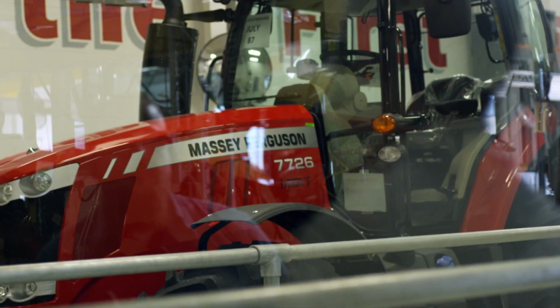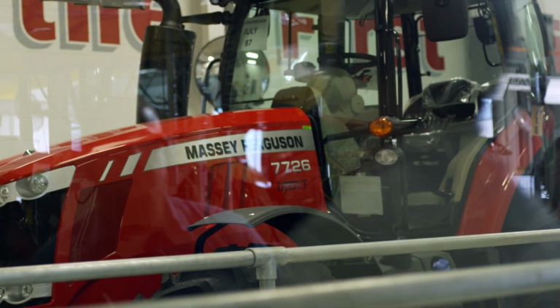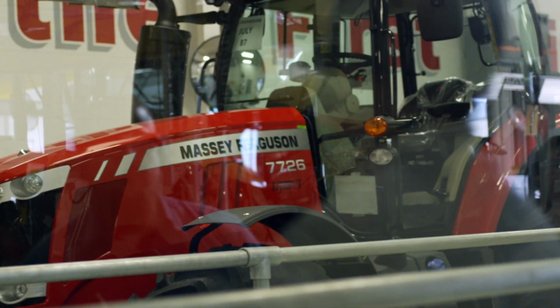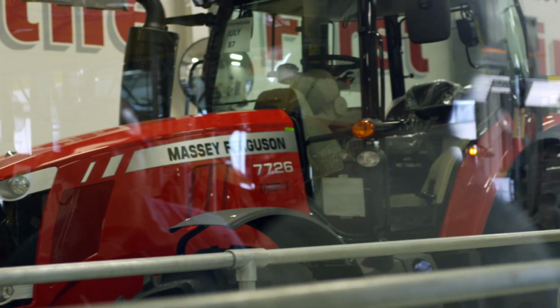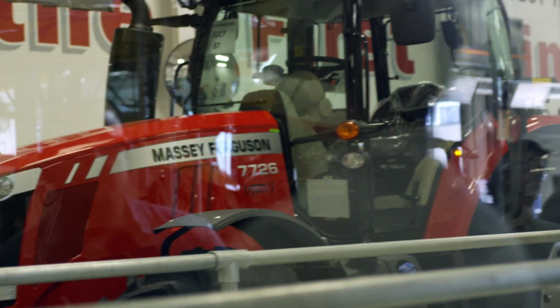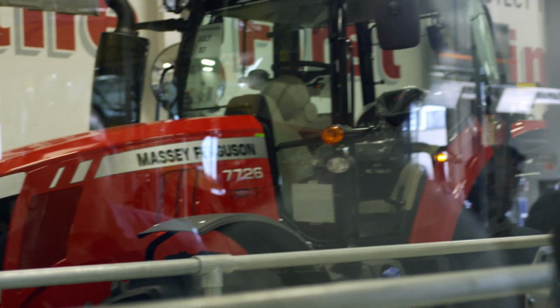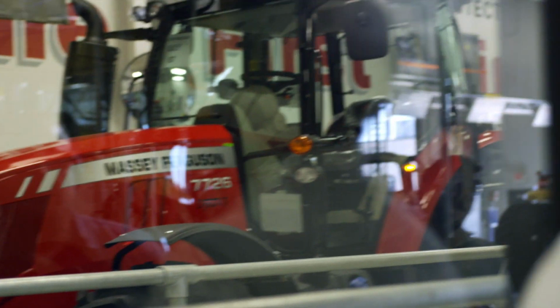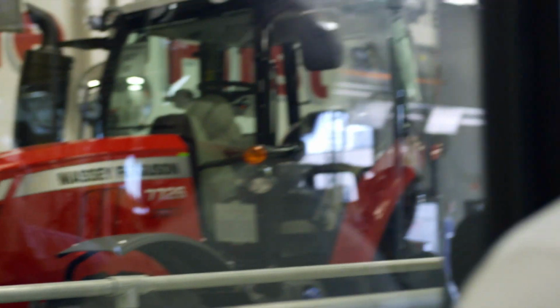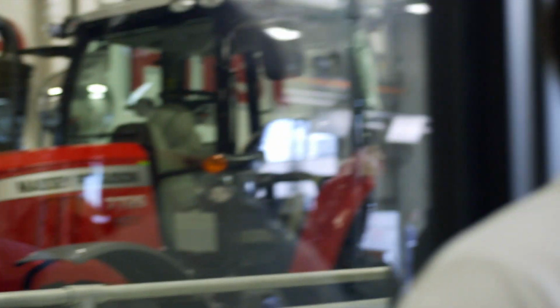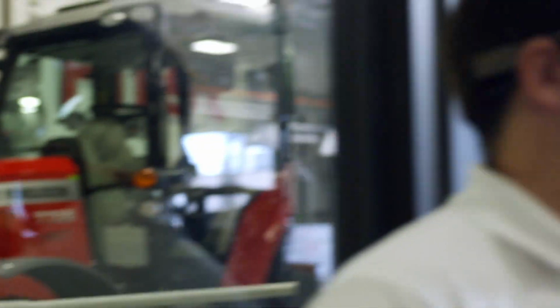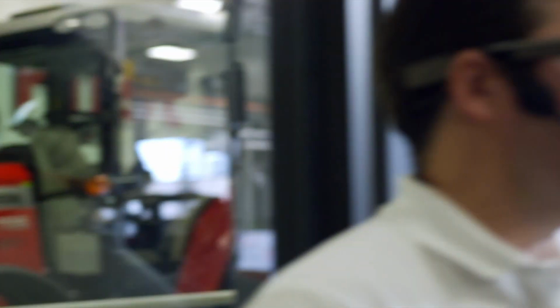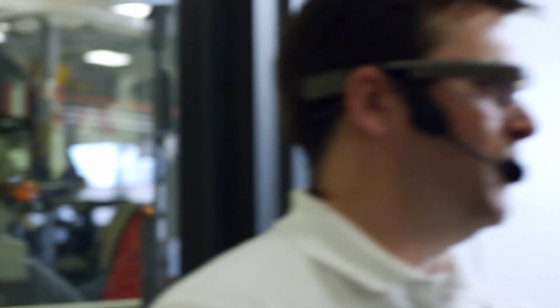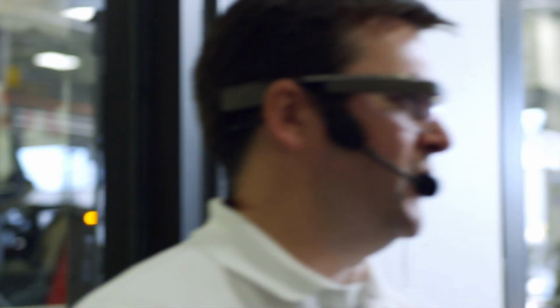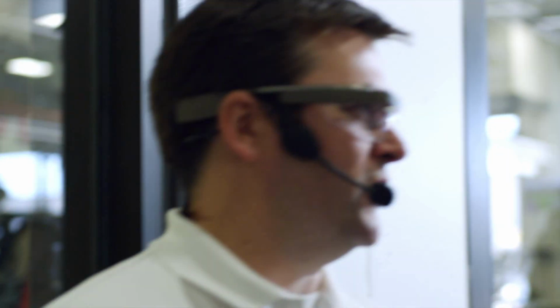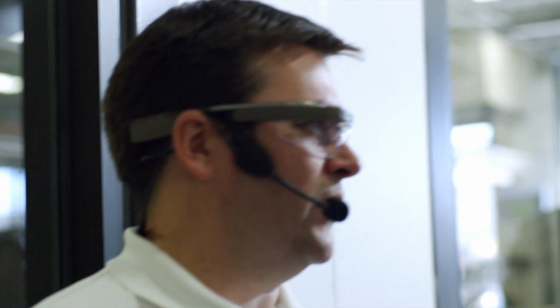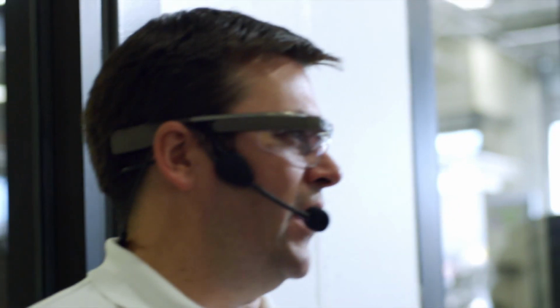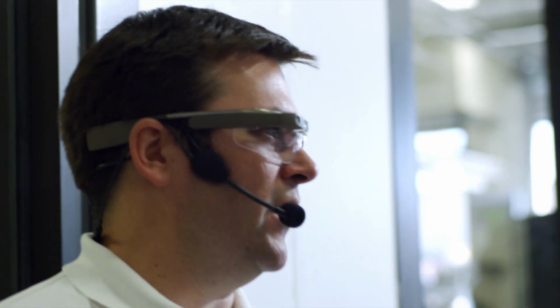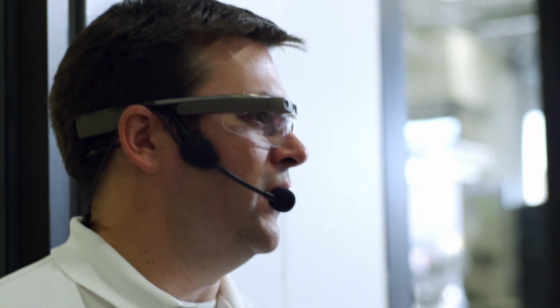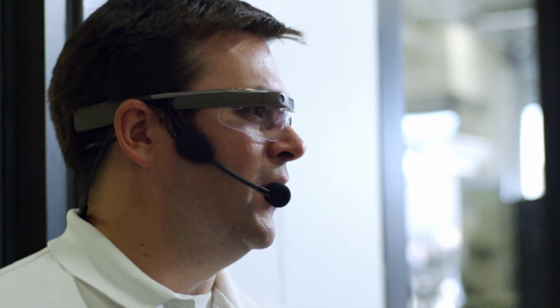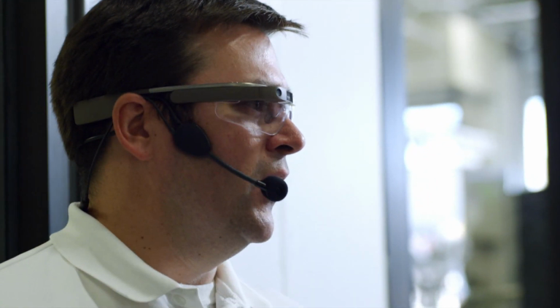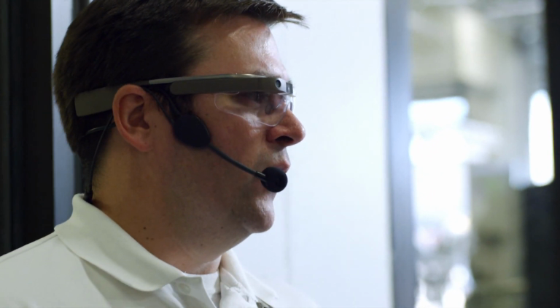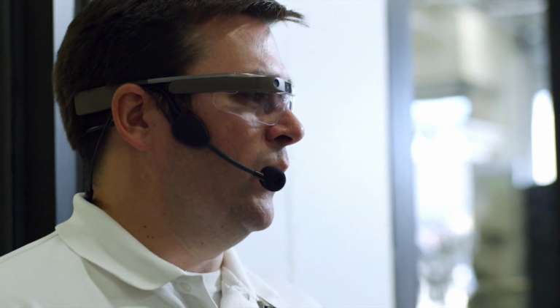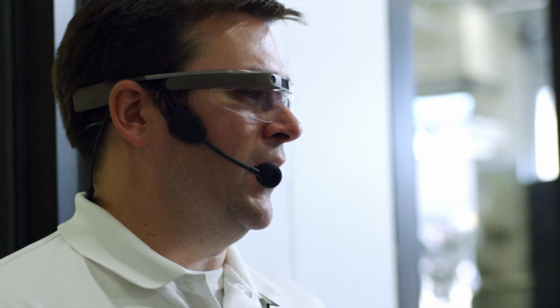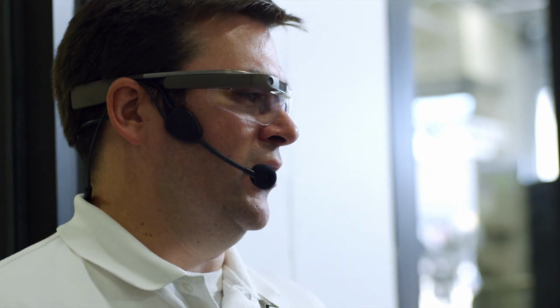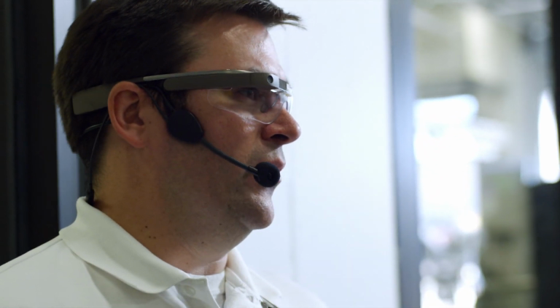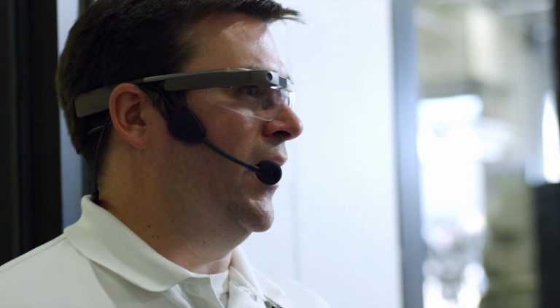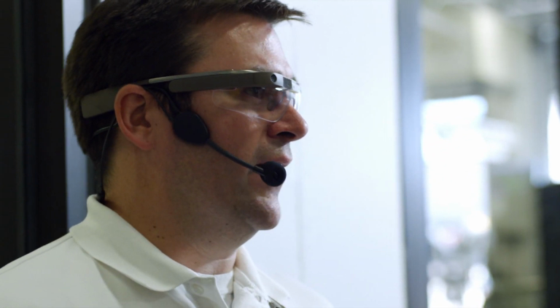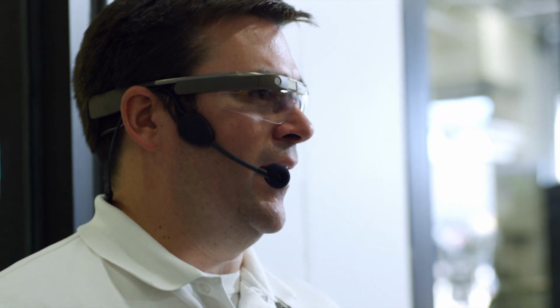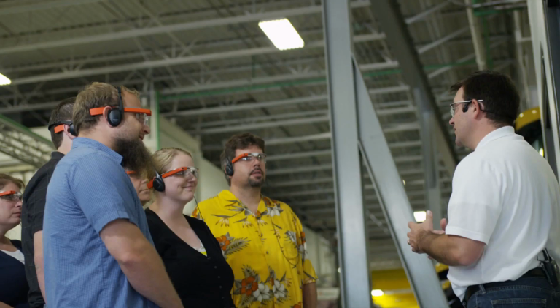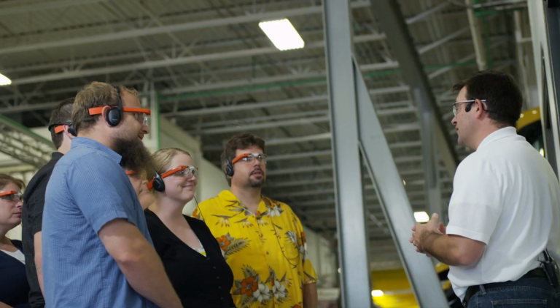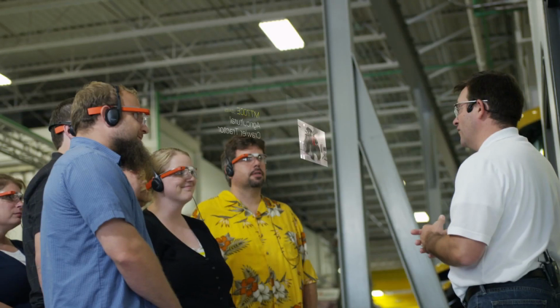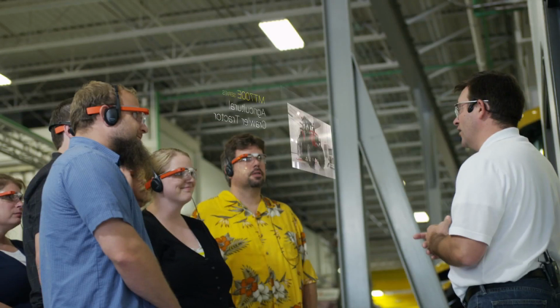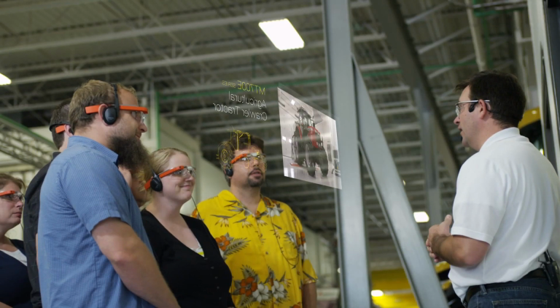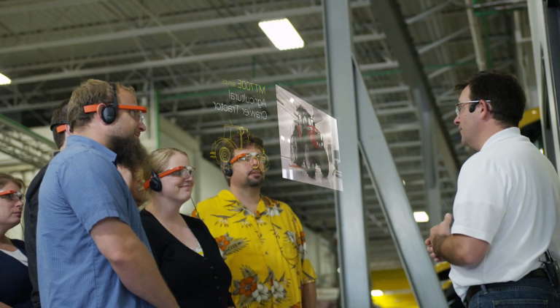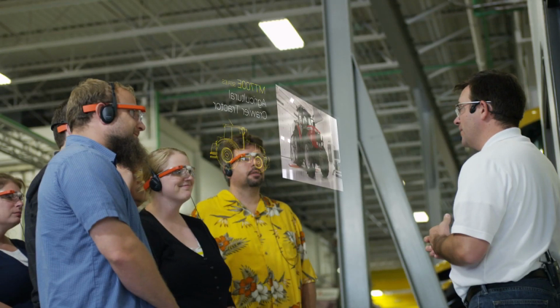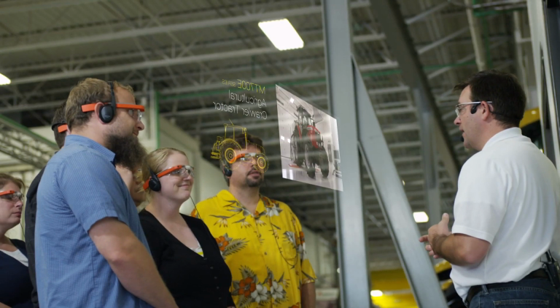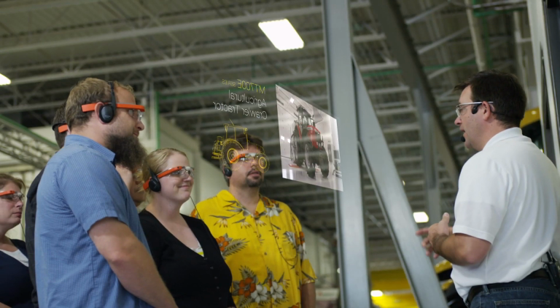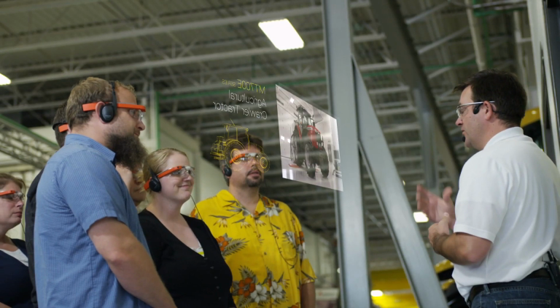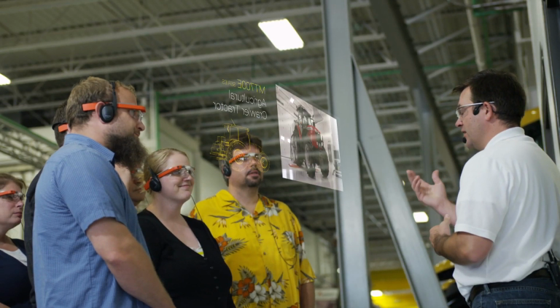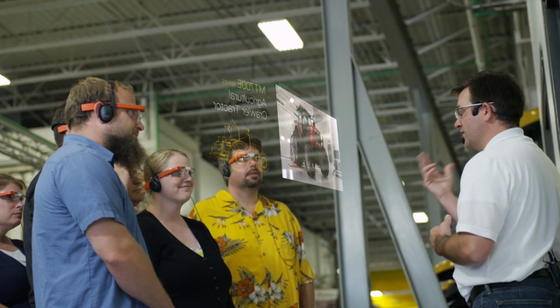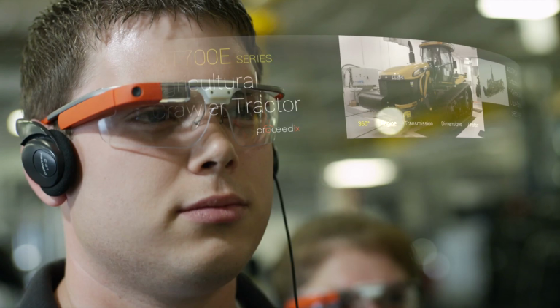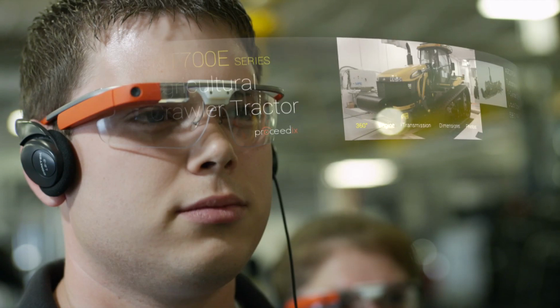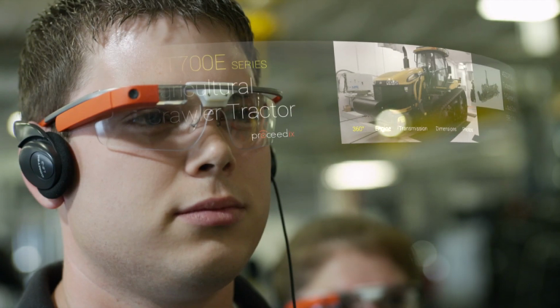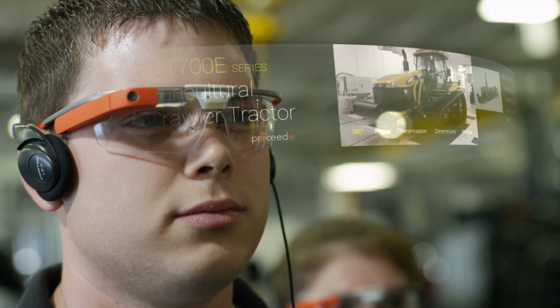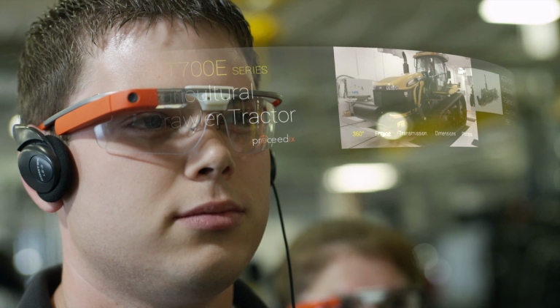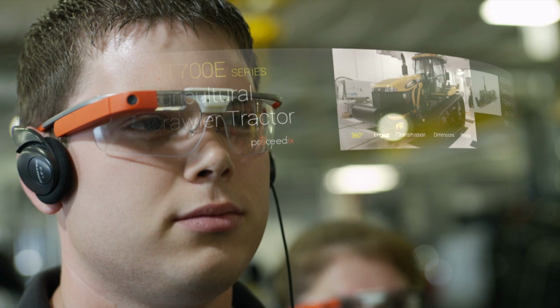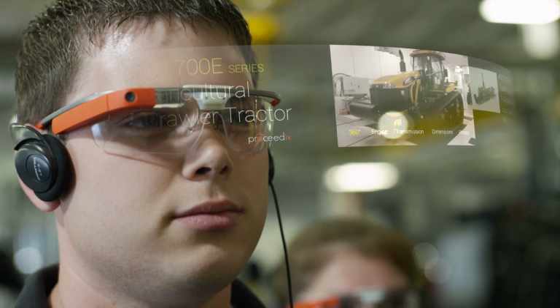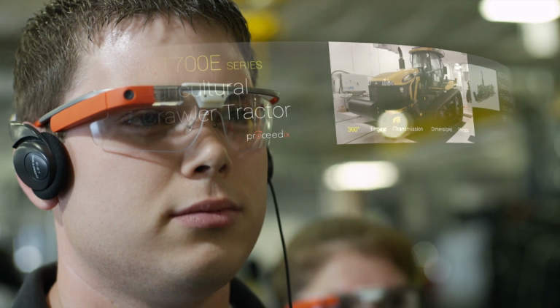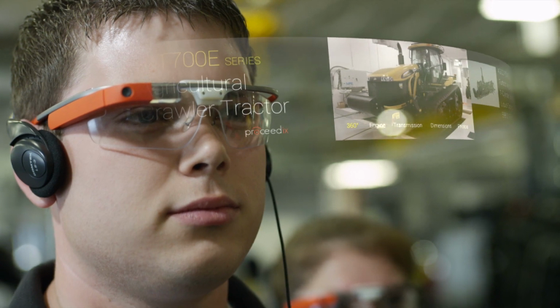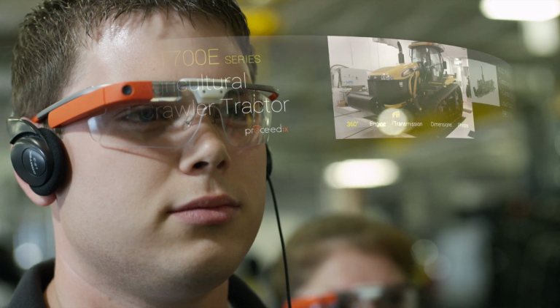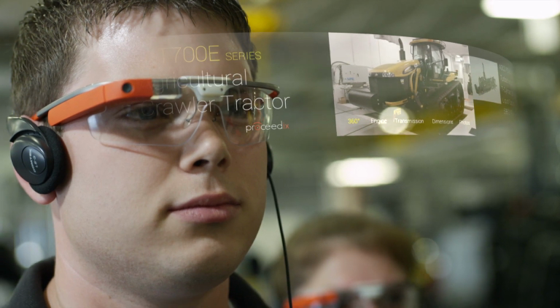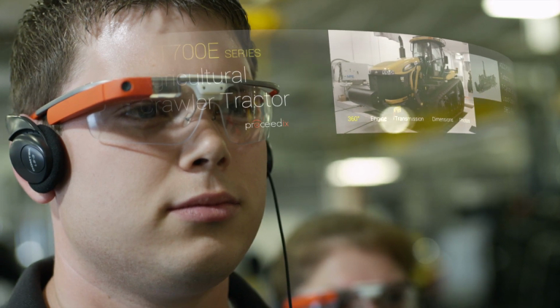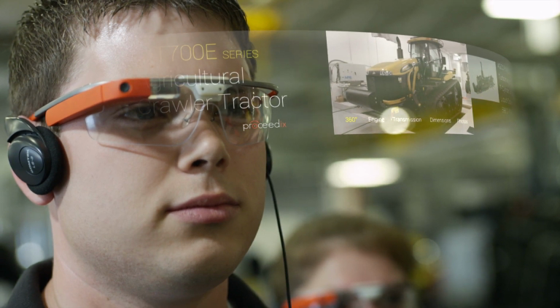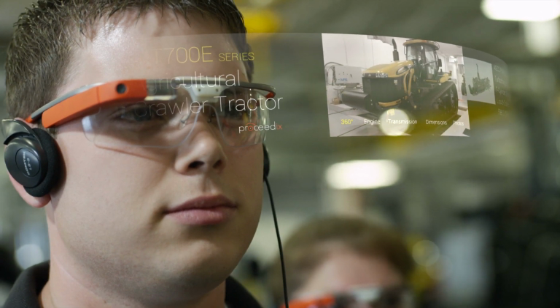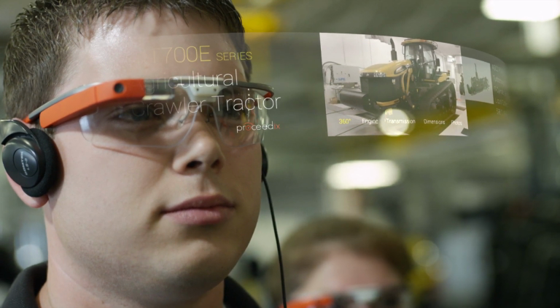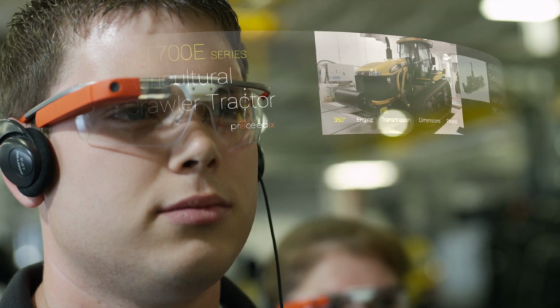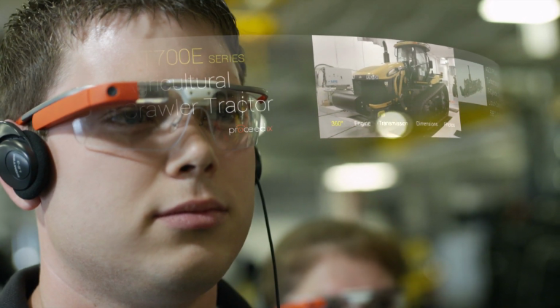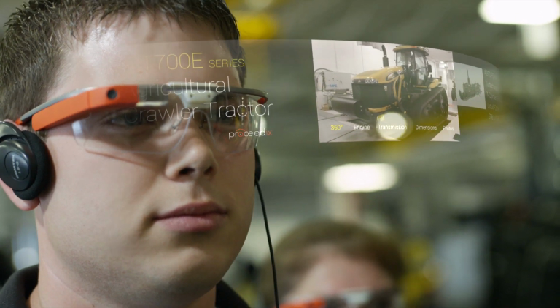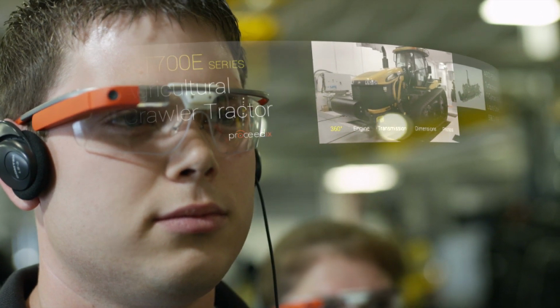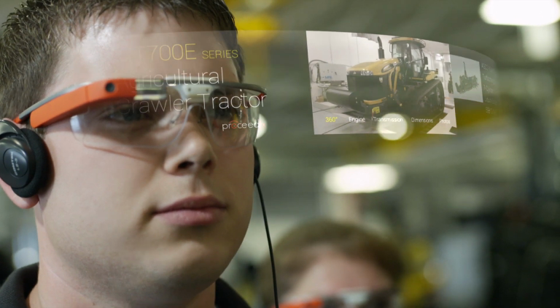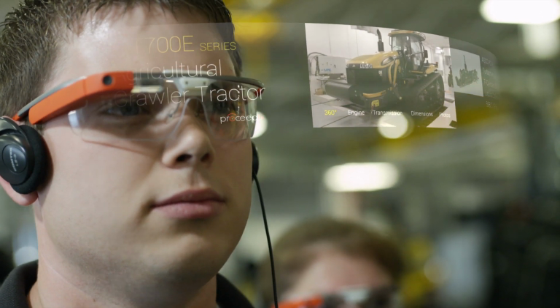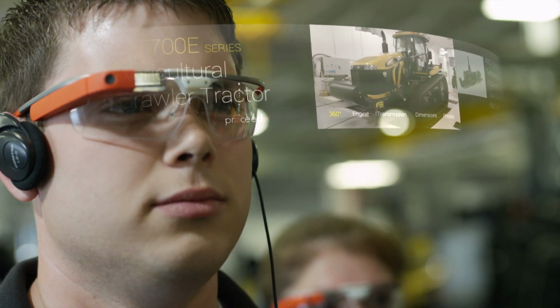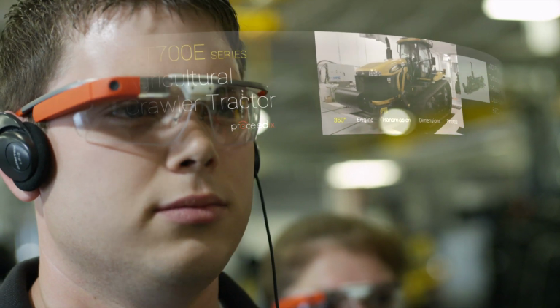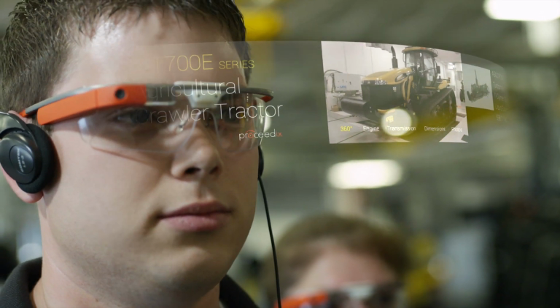Tours are more engaging by sharing beacon-activated pictures and videos while ADCO guests are guided throughout the plant.